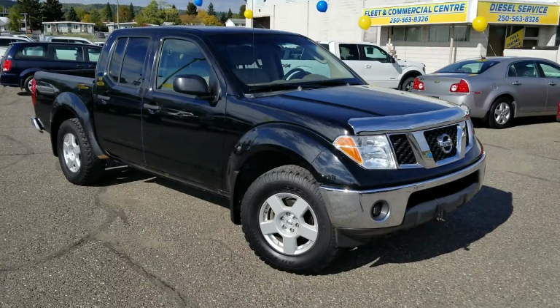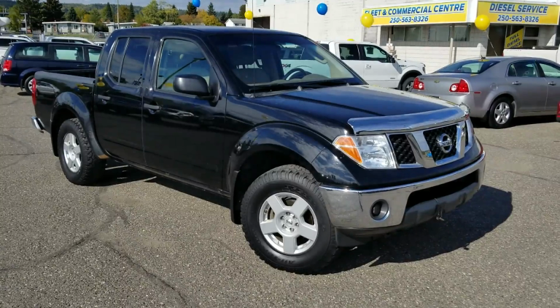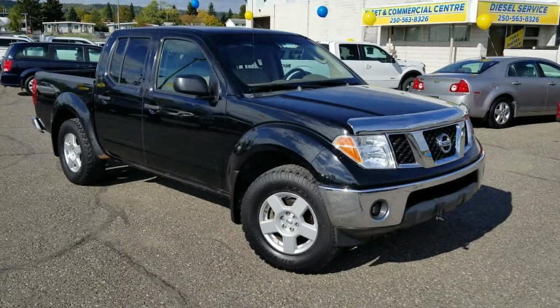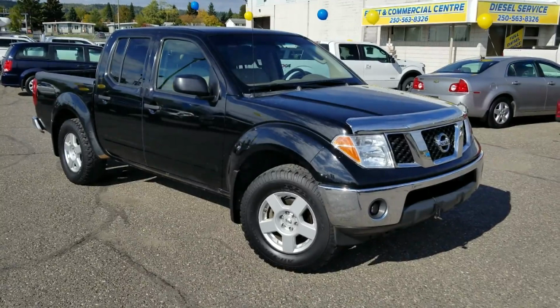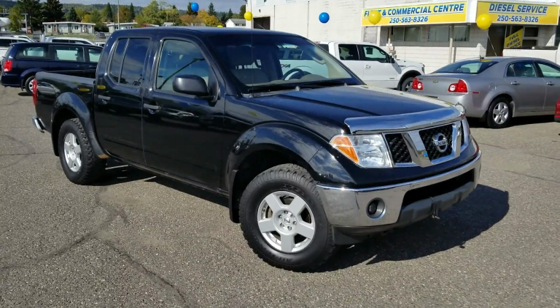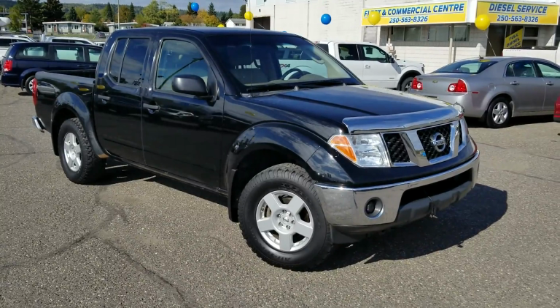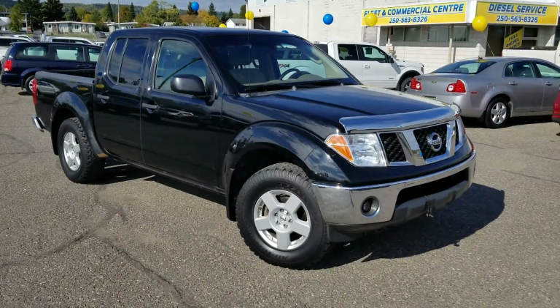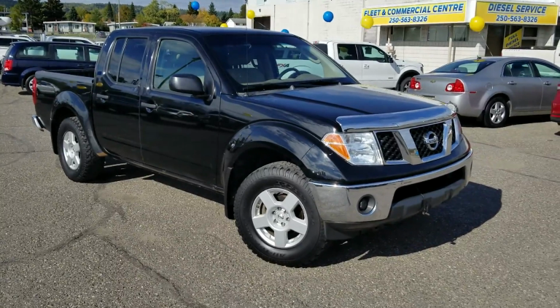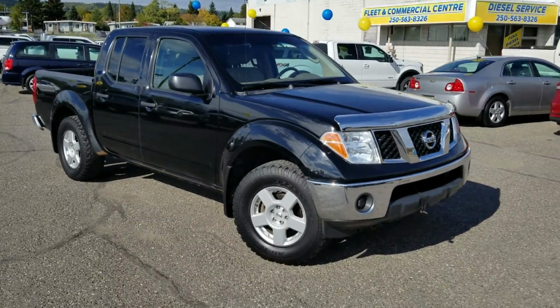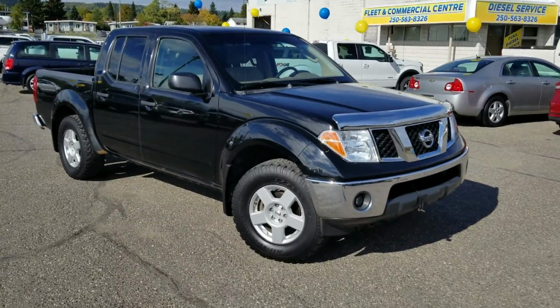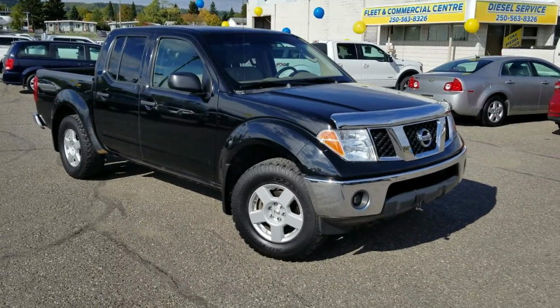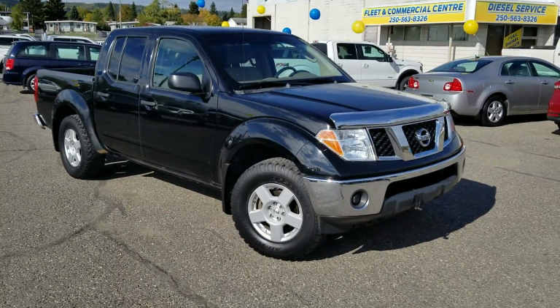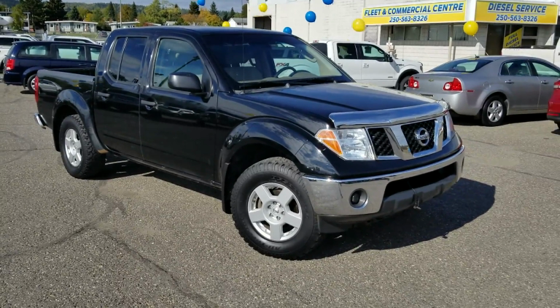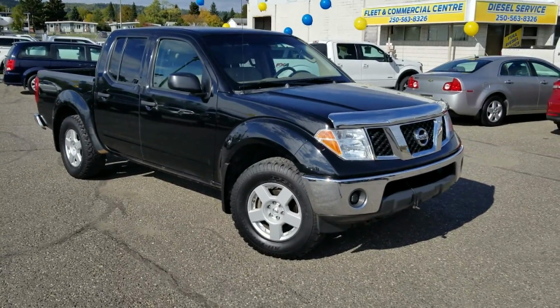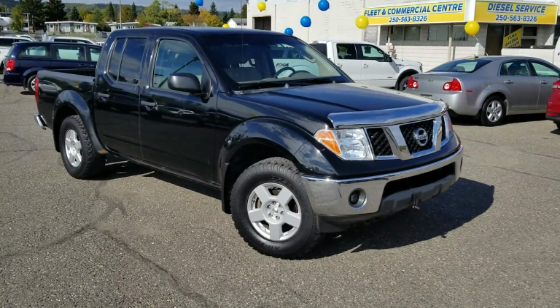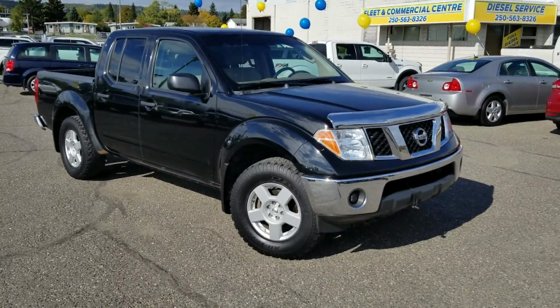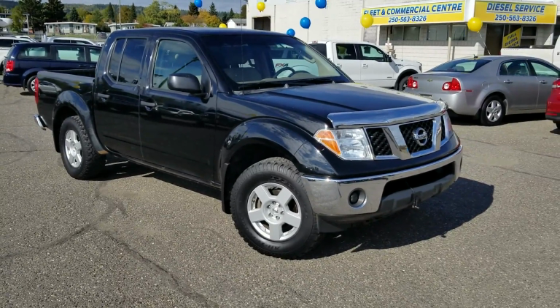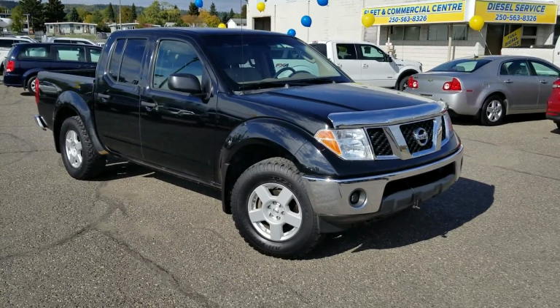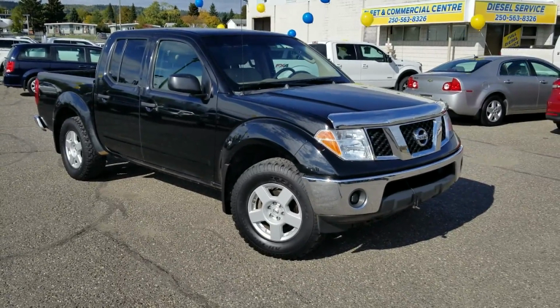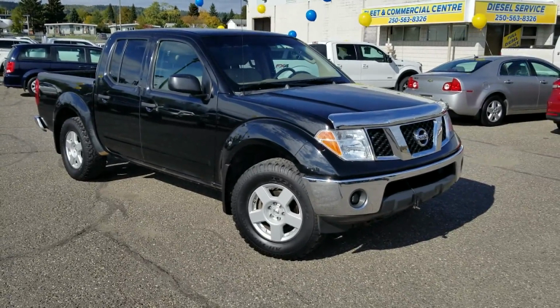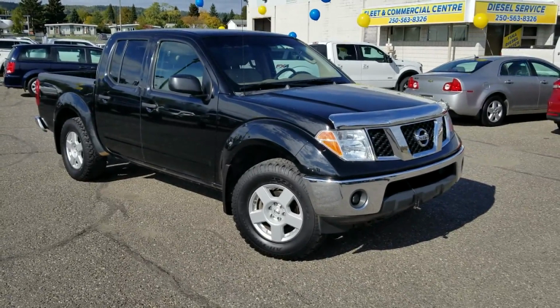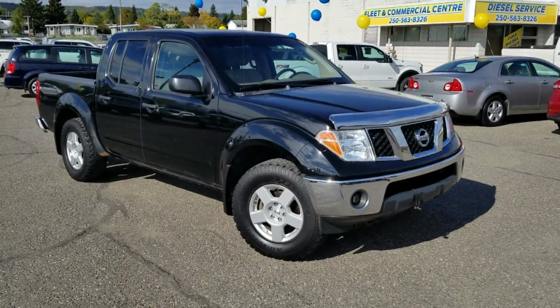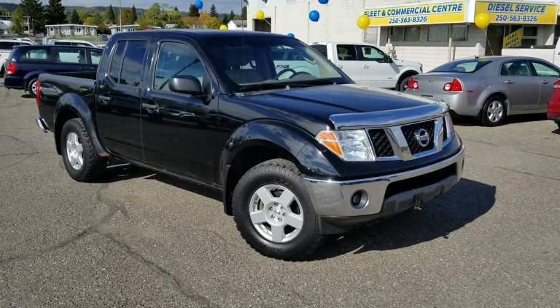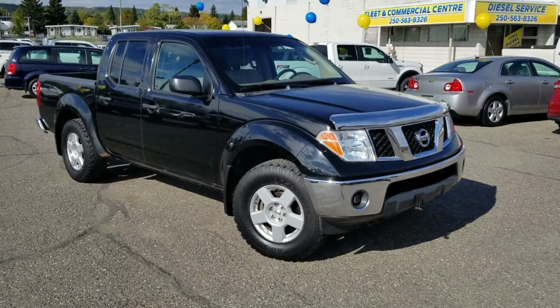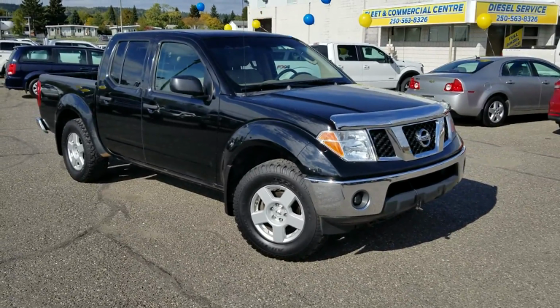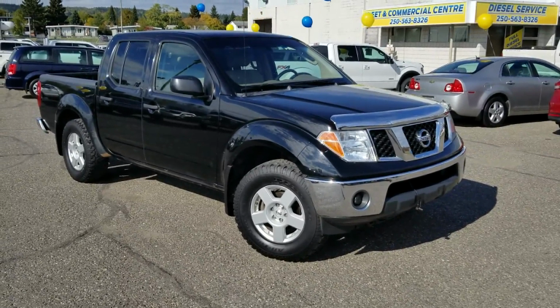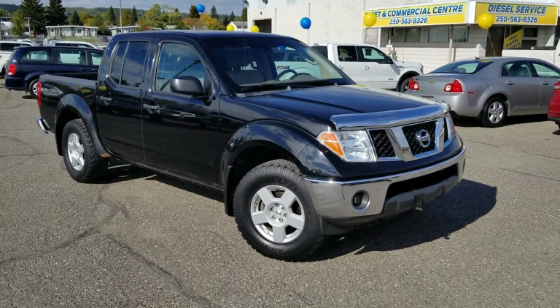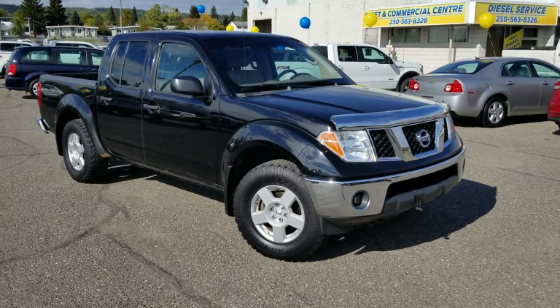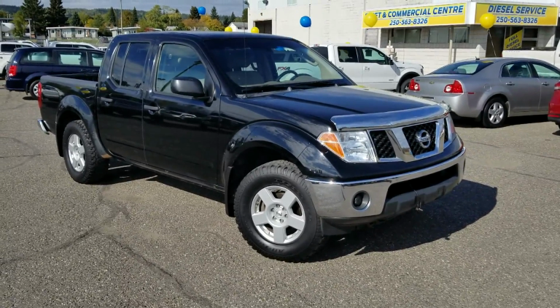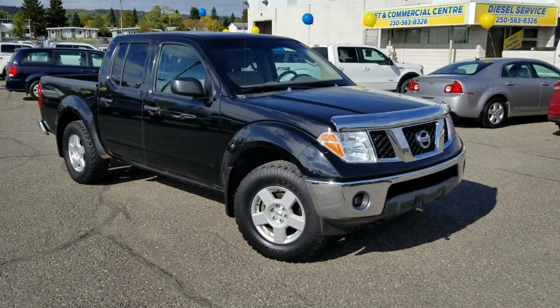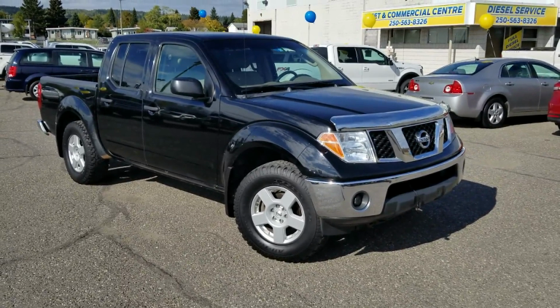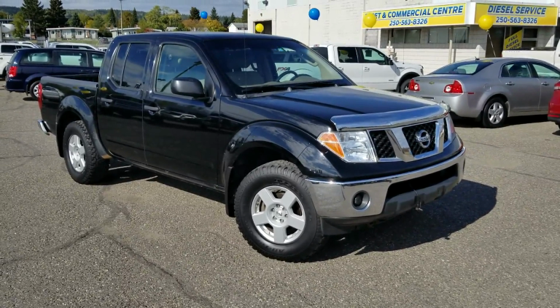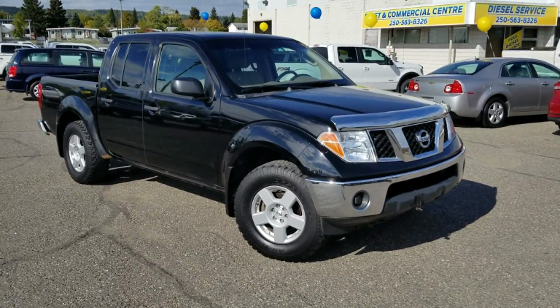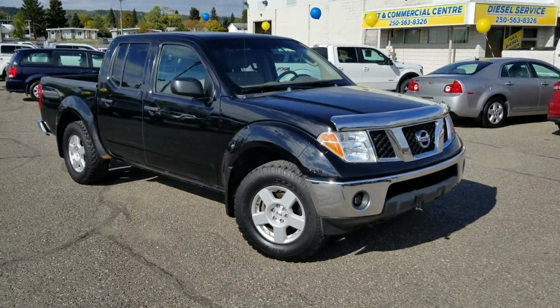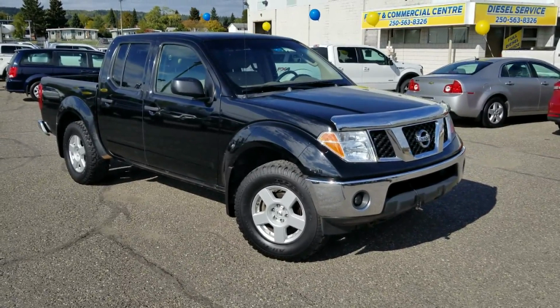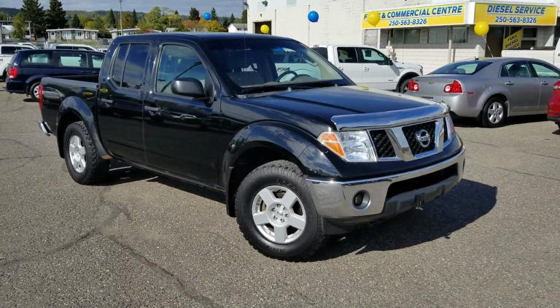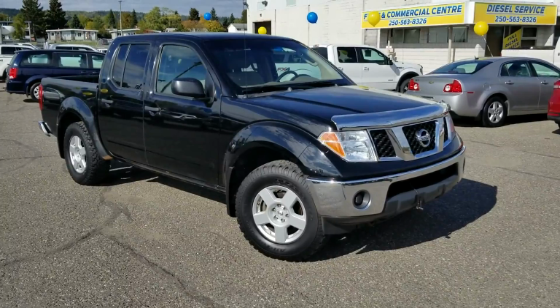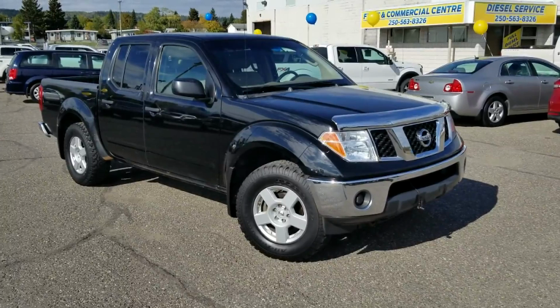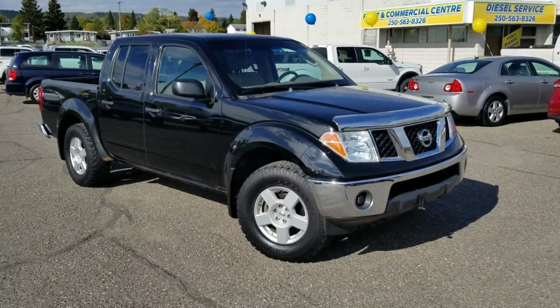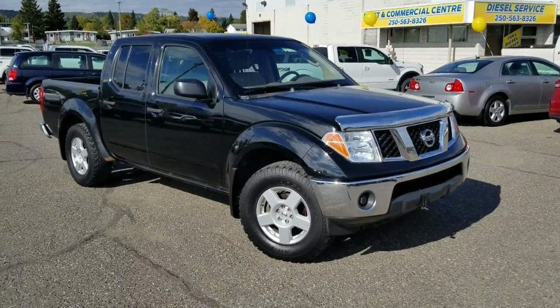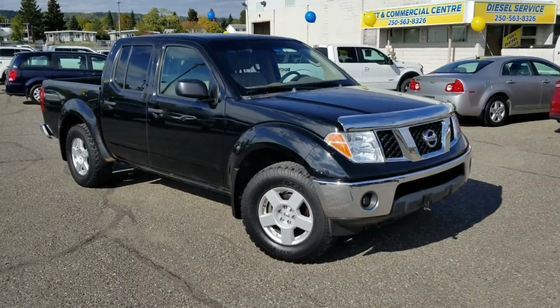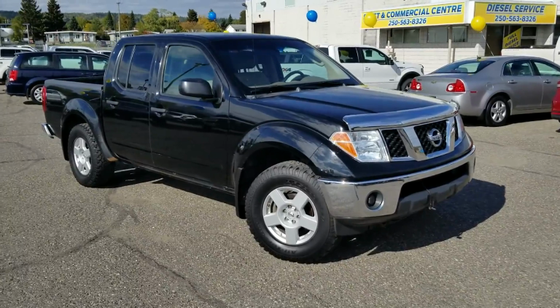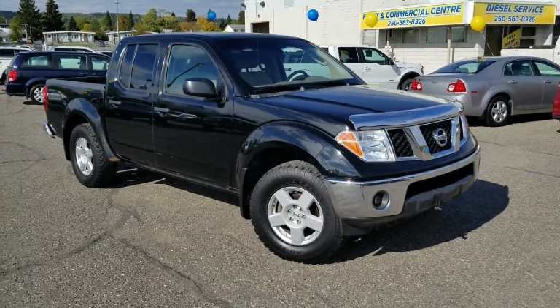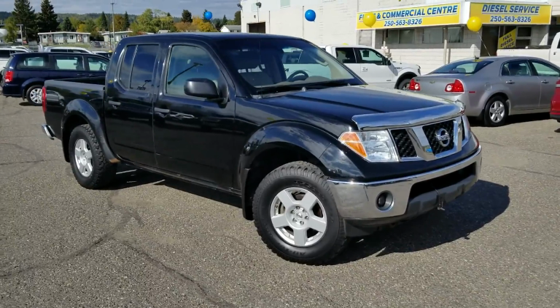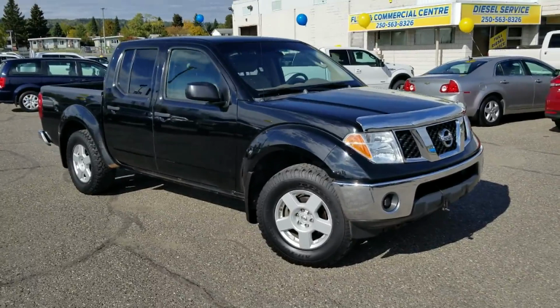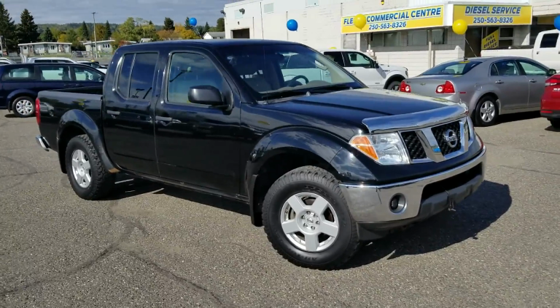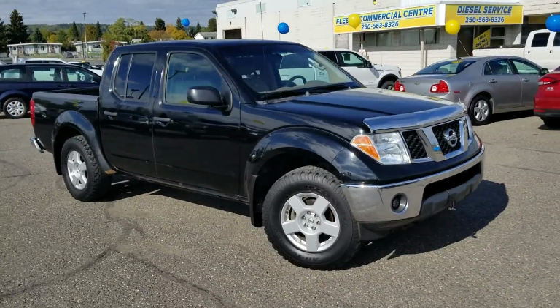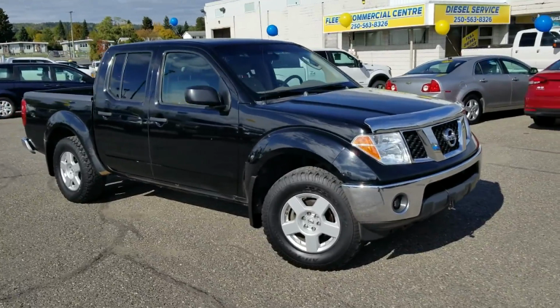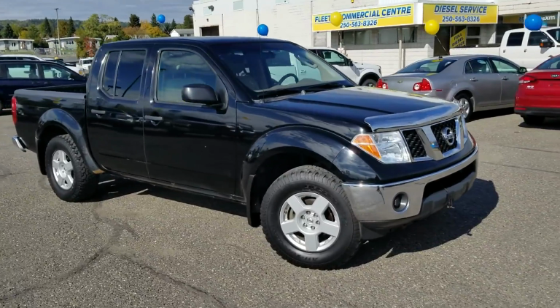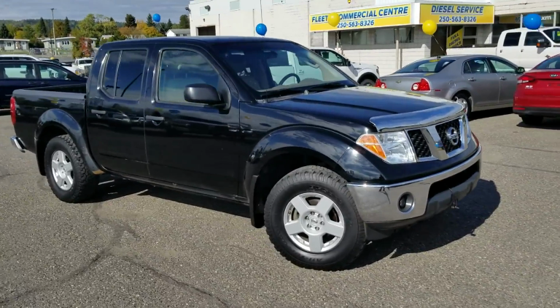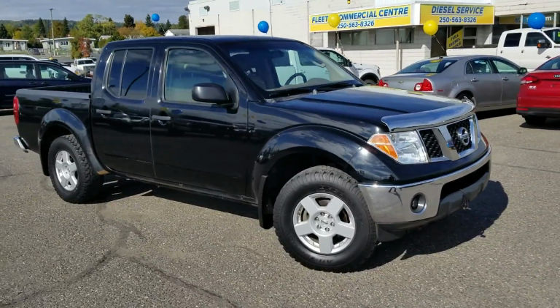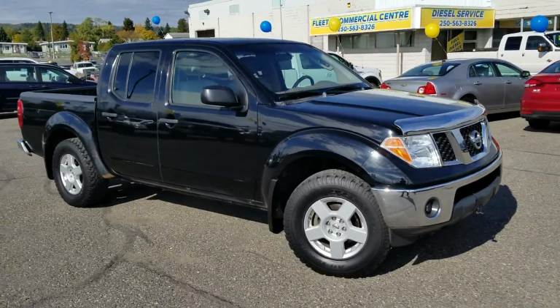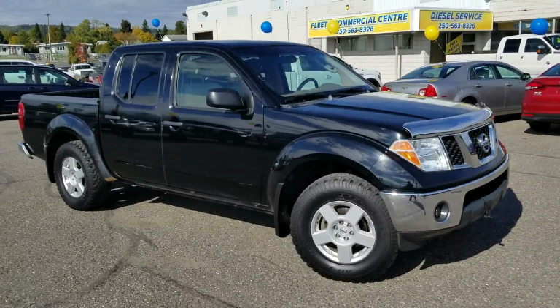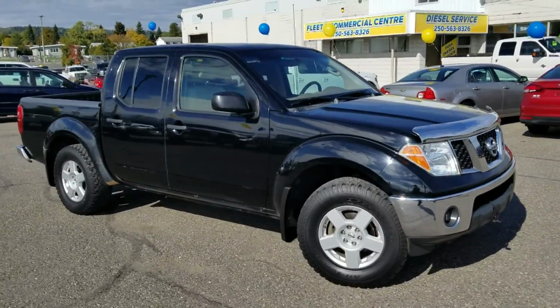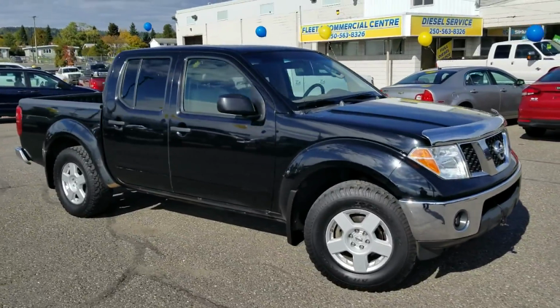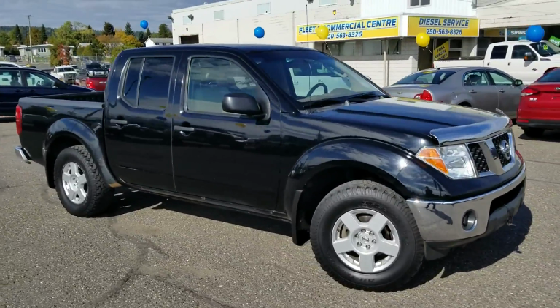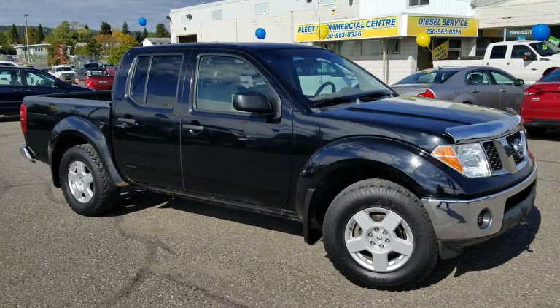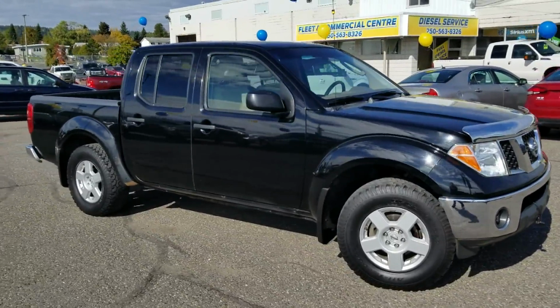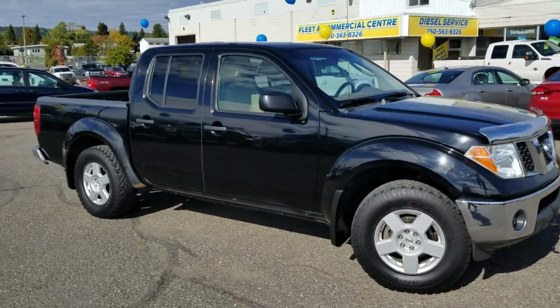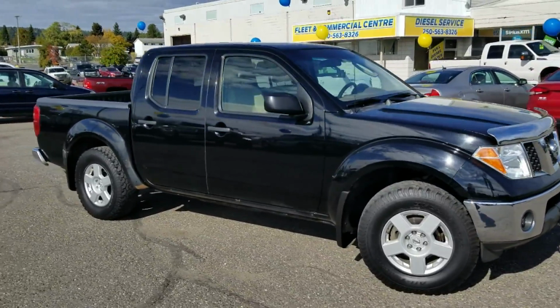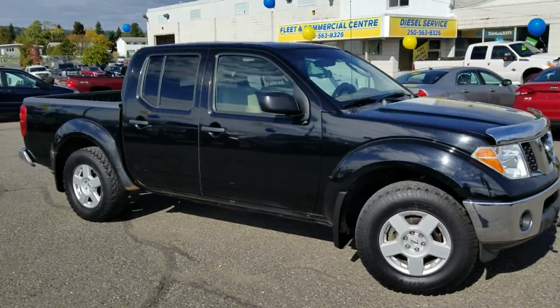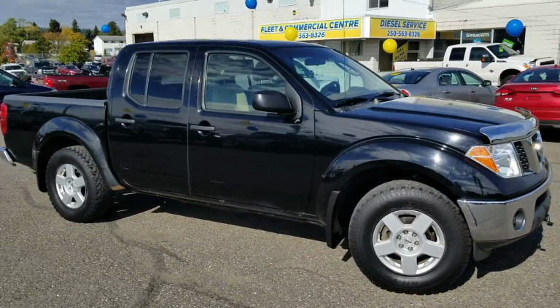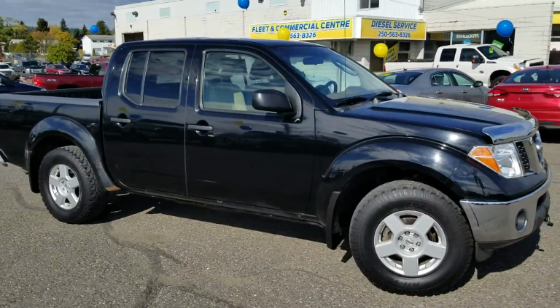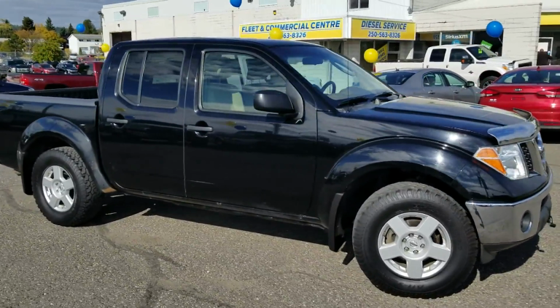Hey guys, it's Cassandra with Prince George Ford and we're here at the Pre-owned Super Center. Today we're having a look at this 2007 Nissan Frontier.